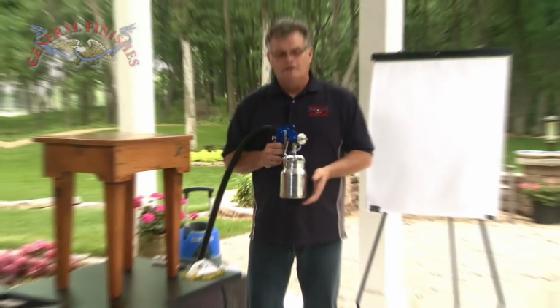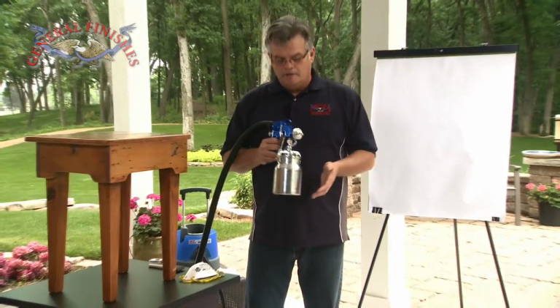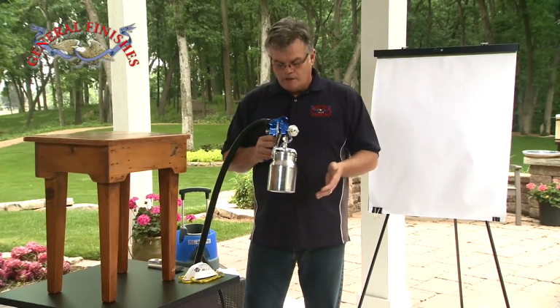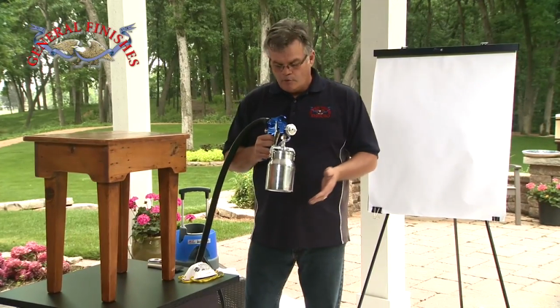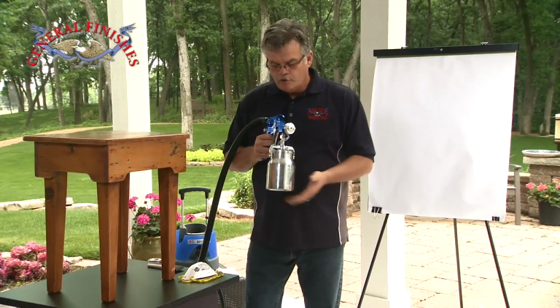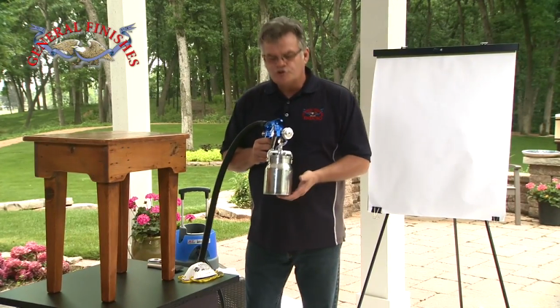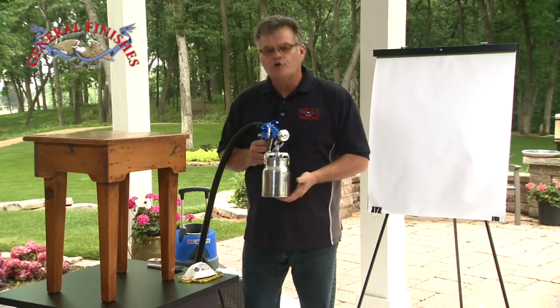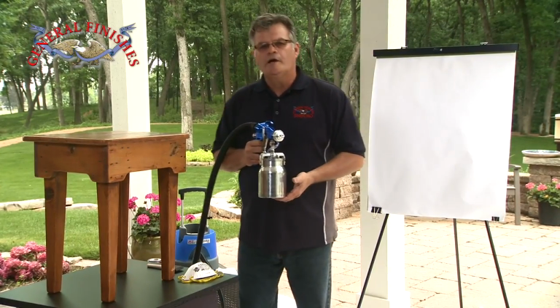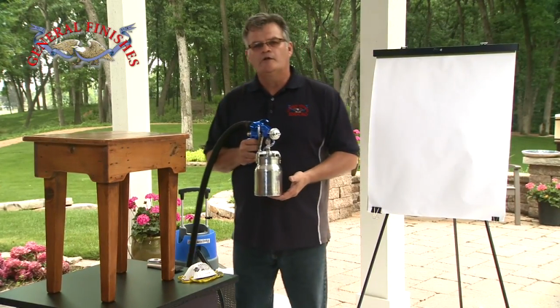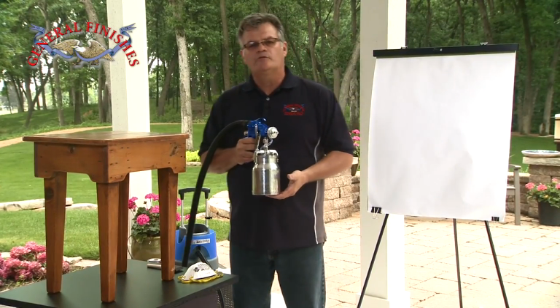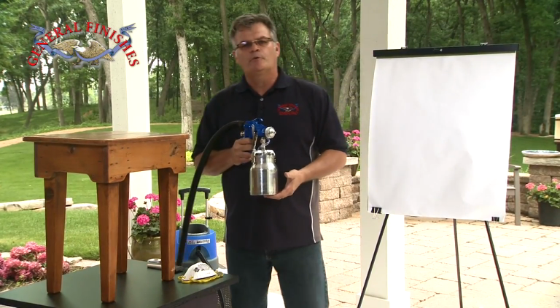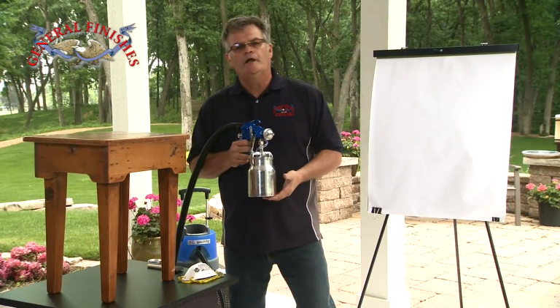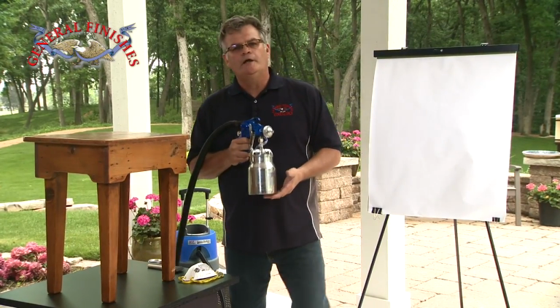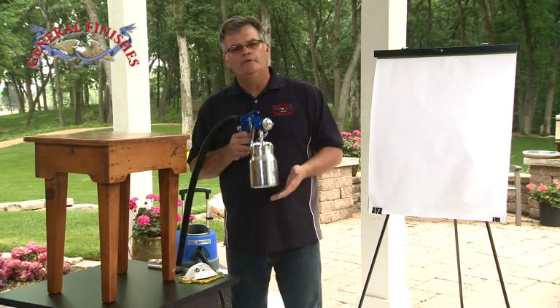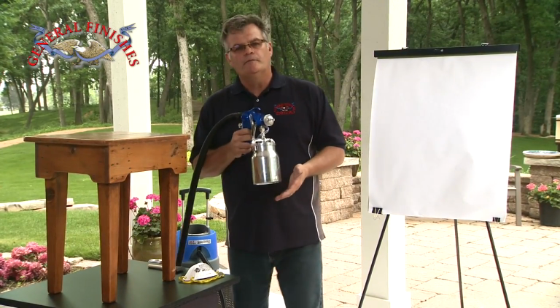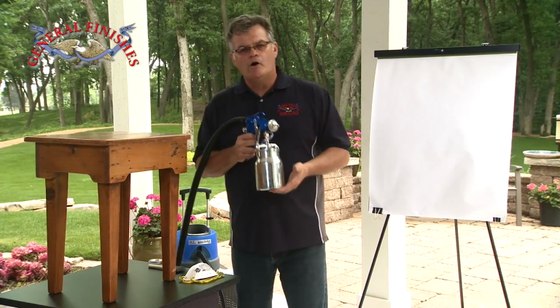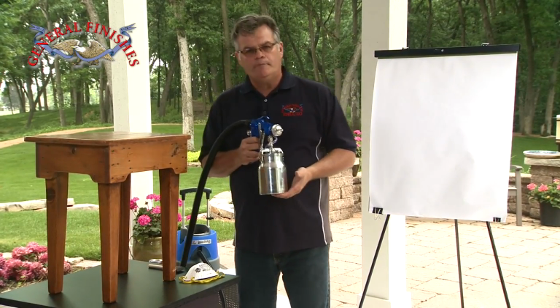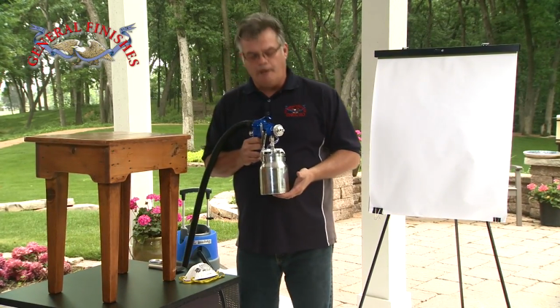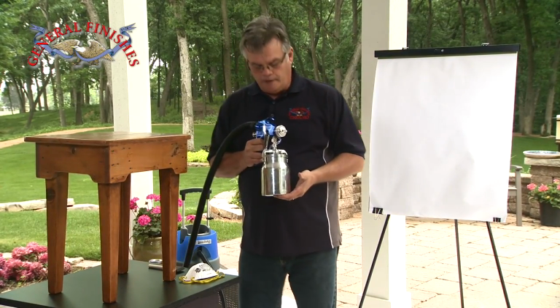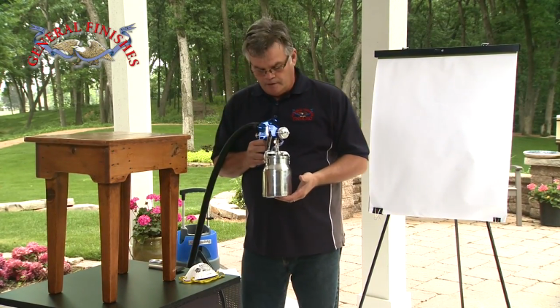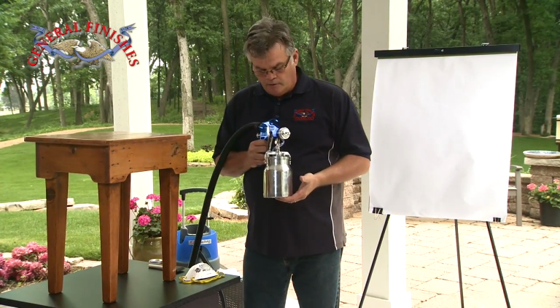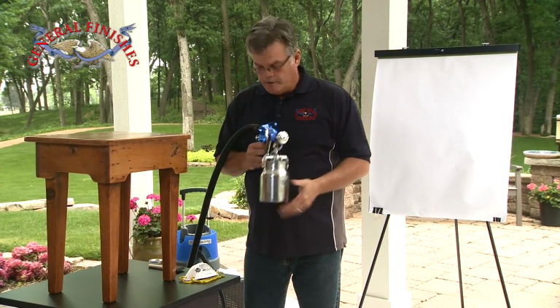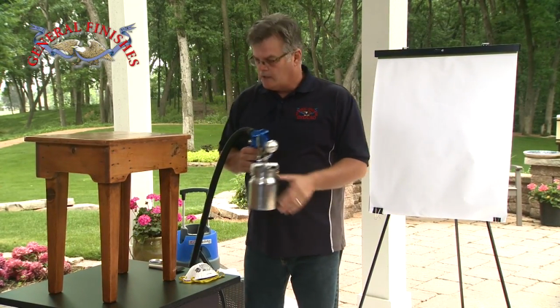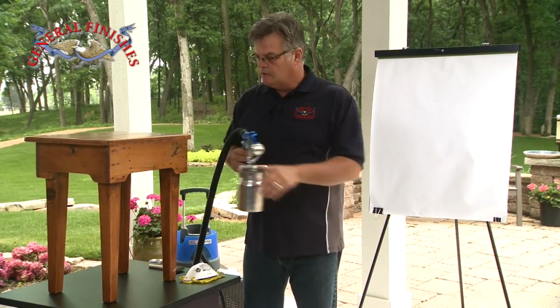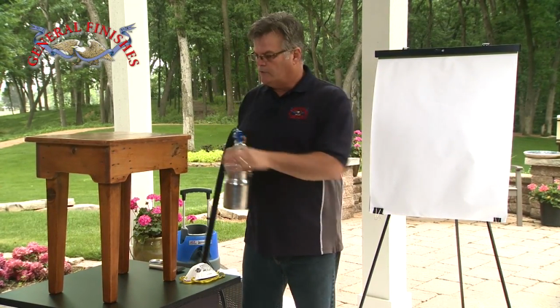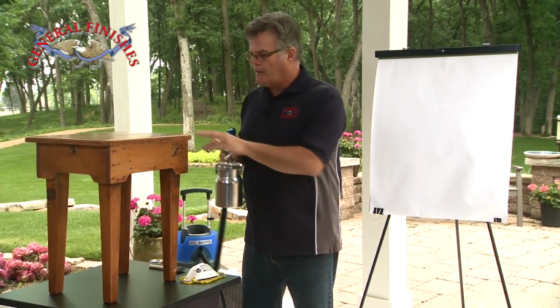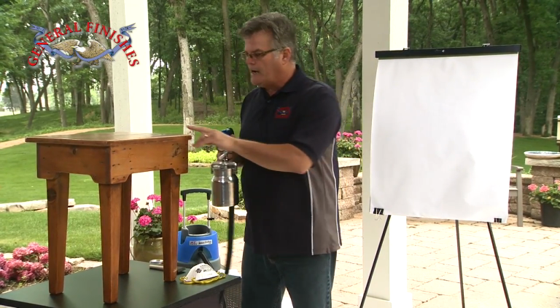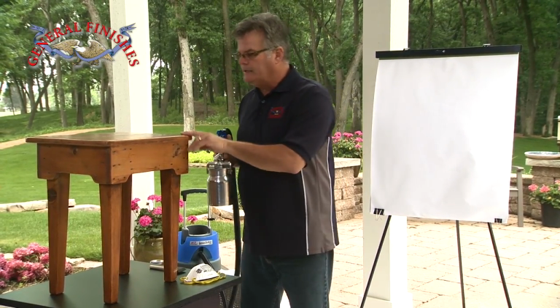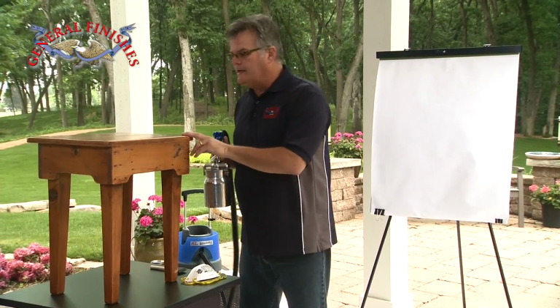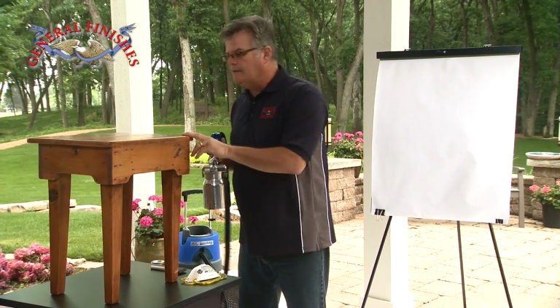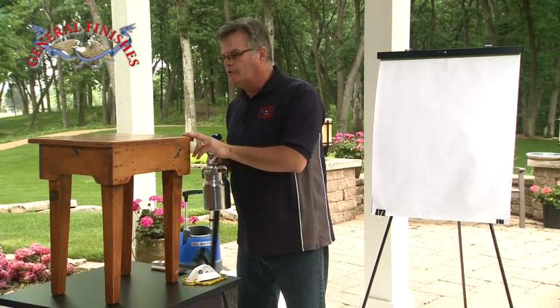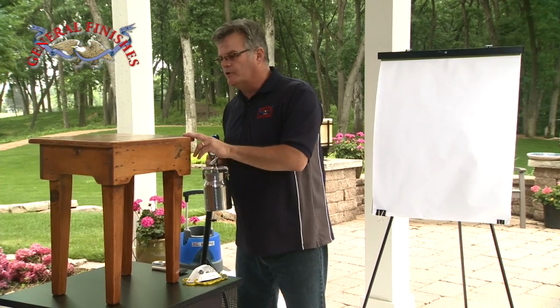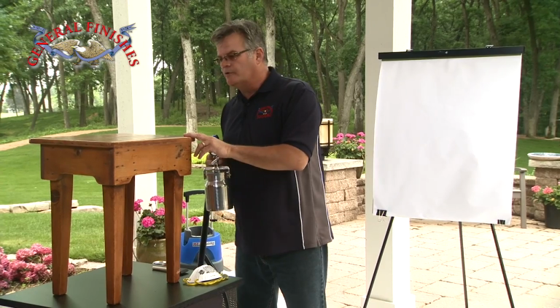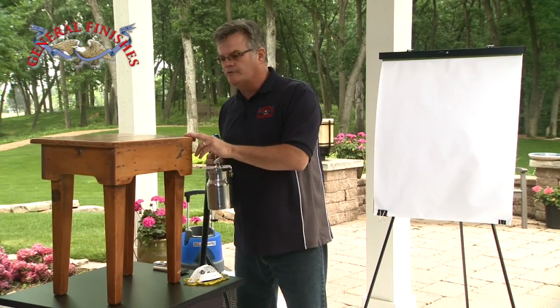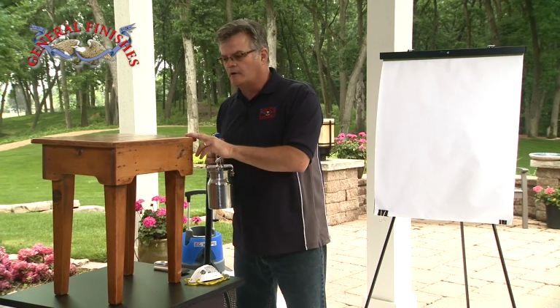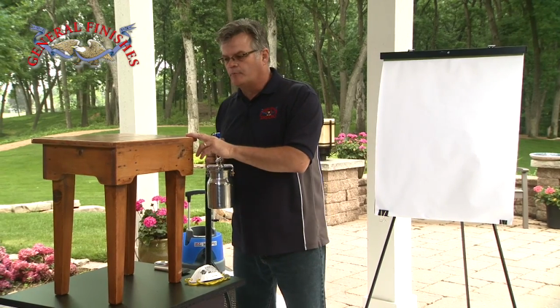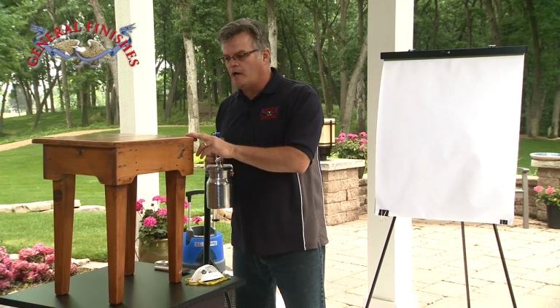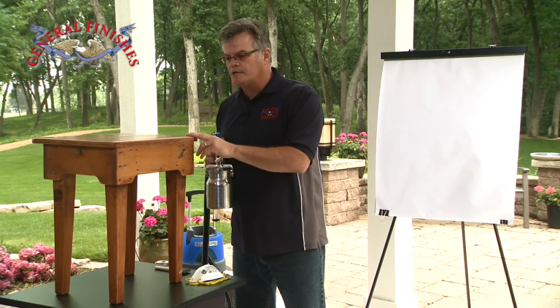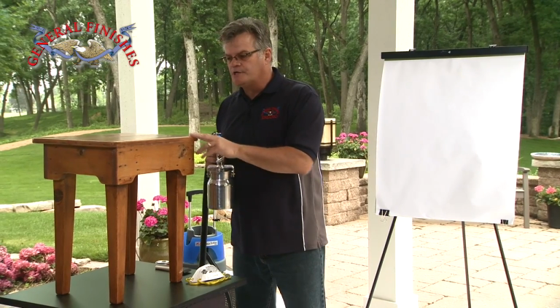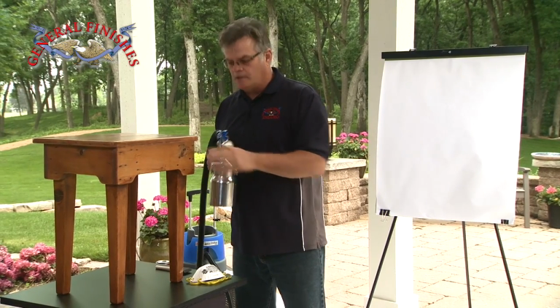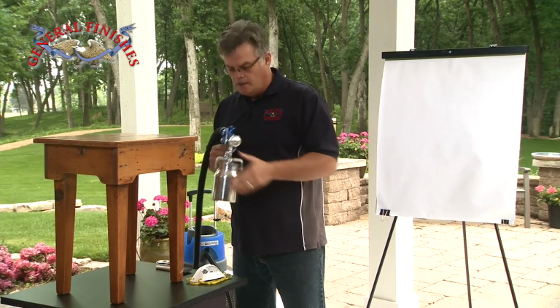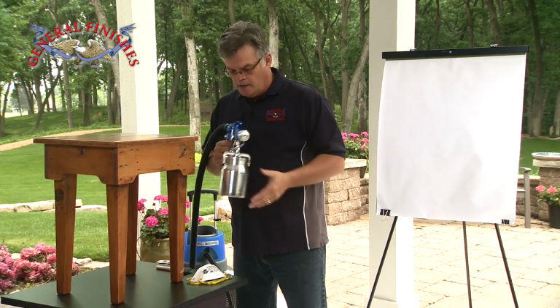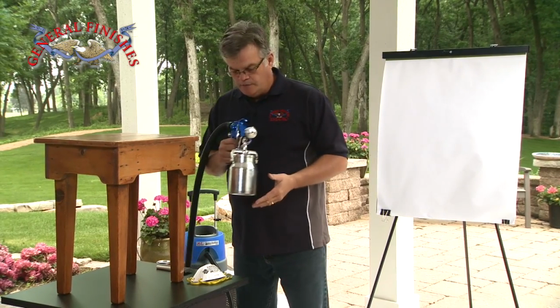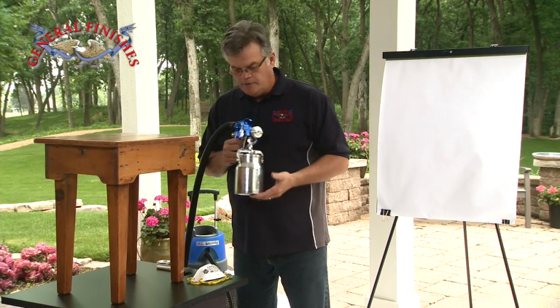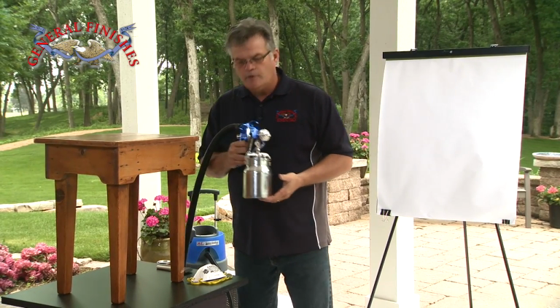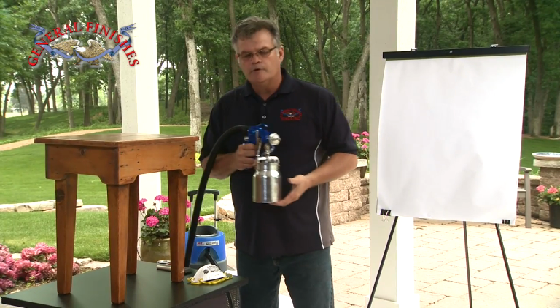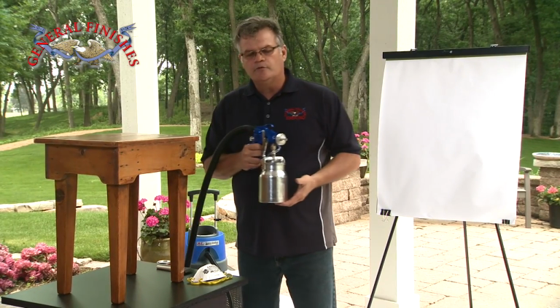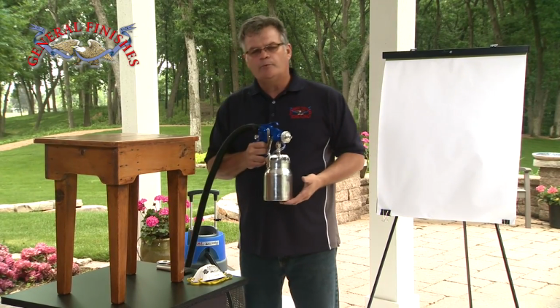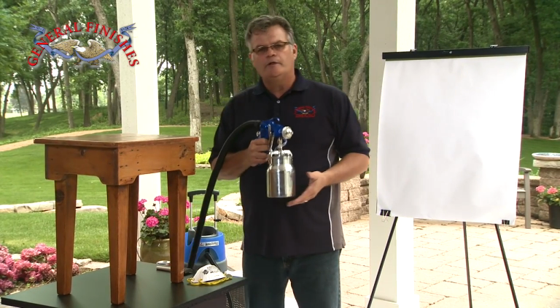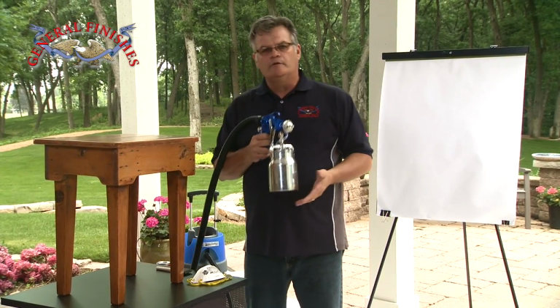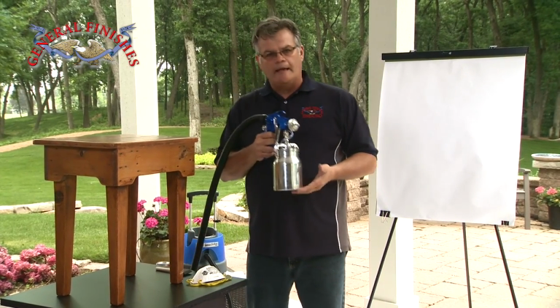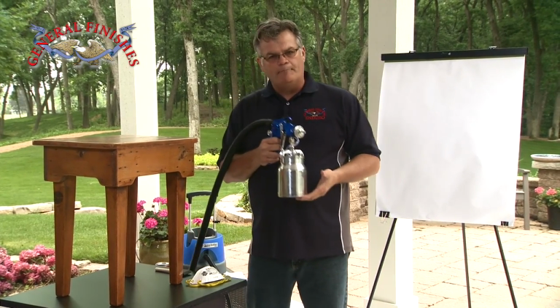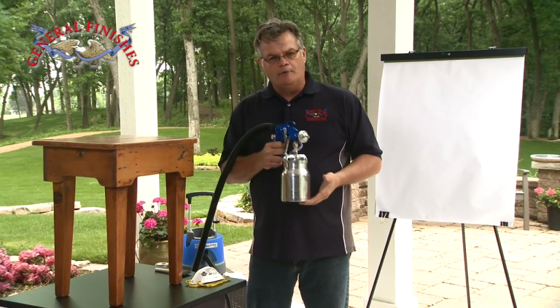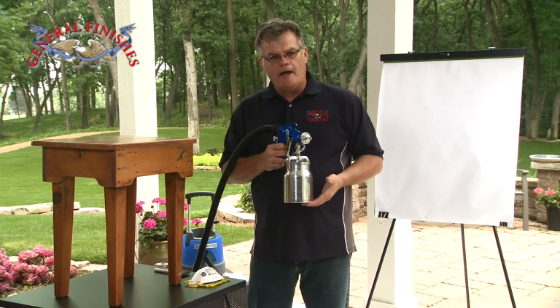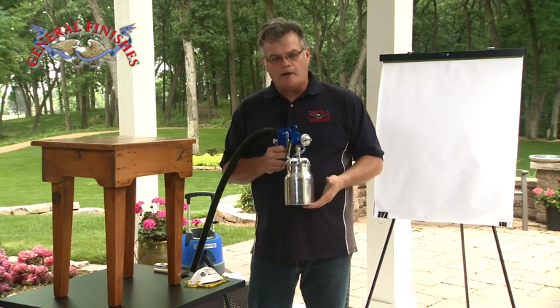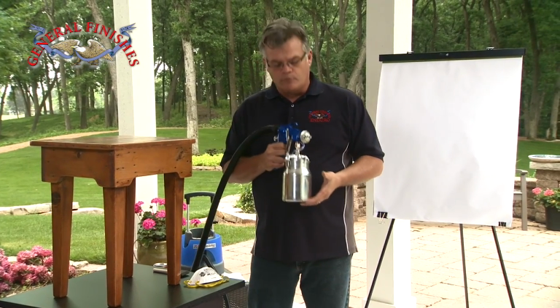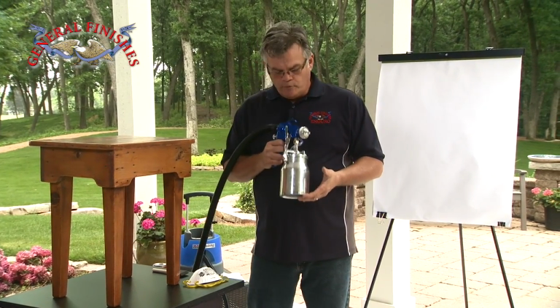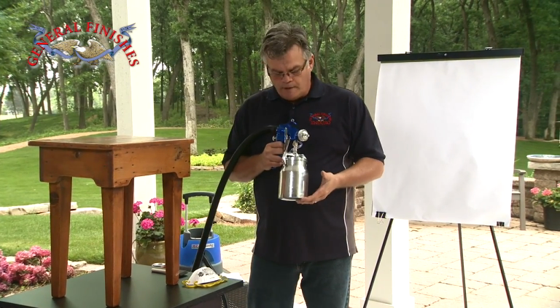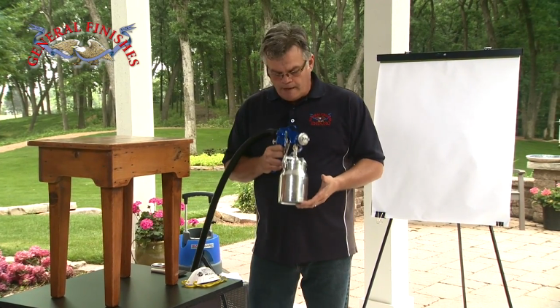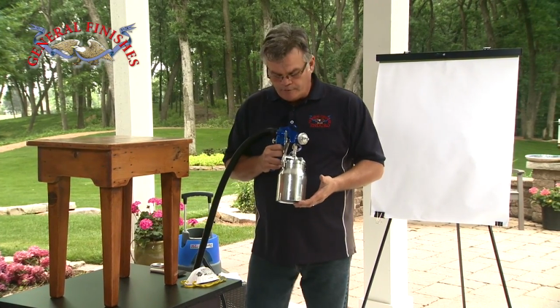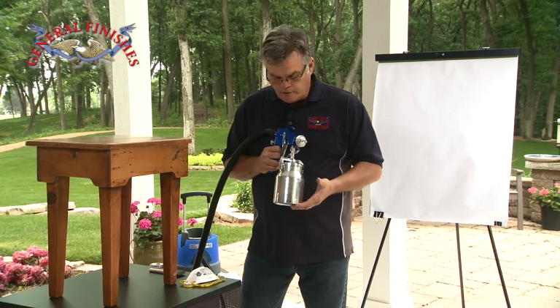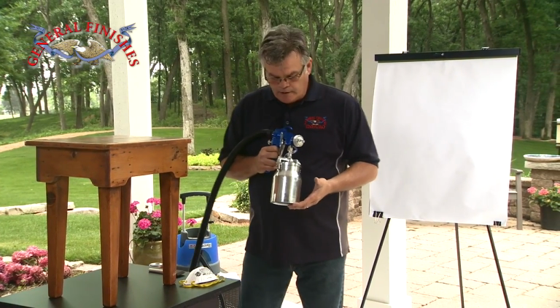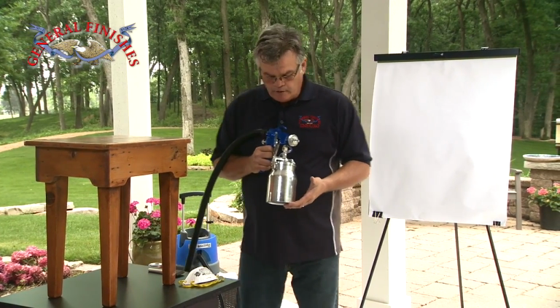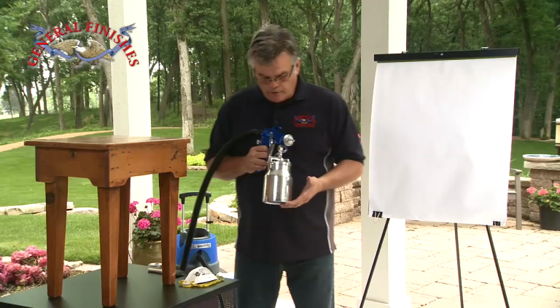Now we're going to show you how to spray the milk paint. We've got a little pine table here that's our project, and today we're going to spray the lamp black — a real popular color.